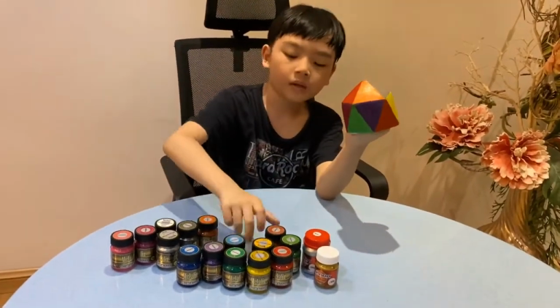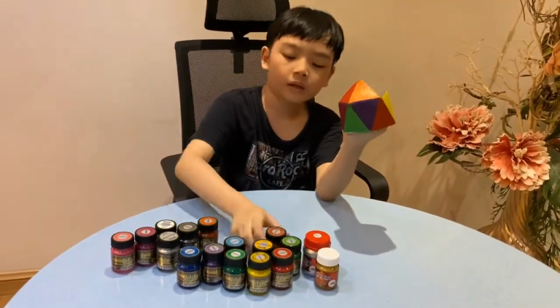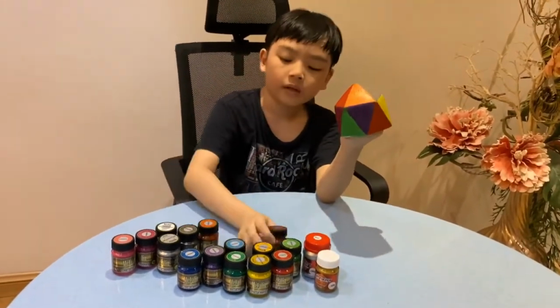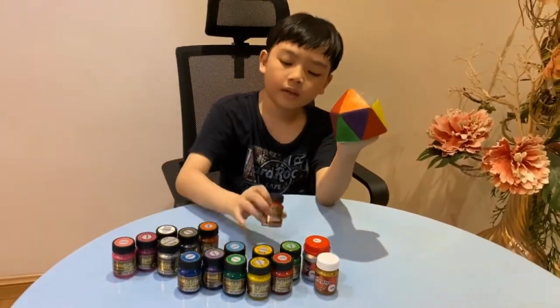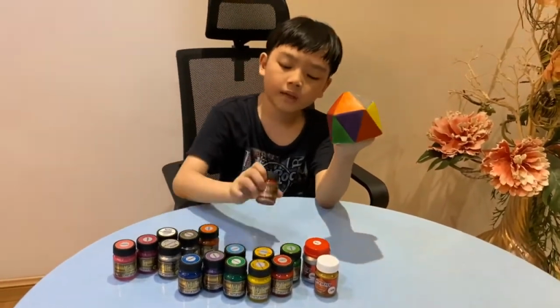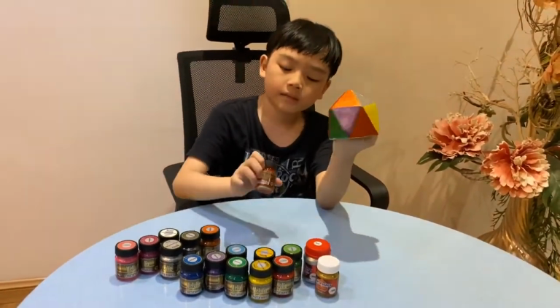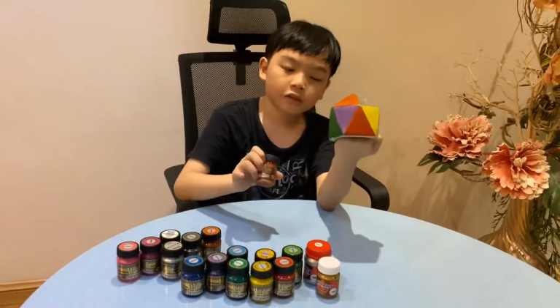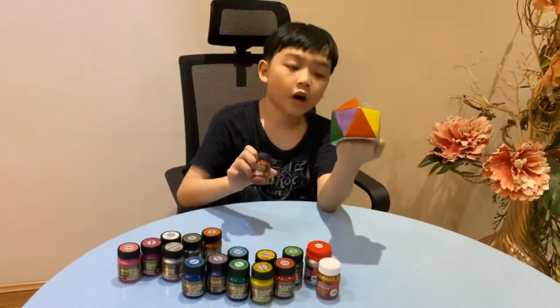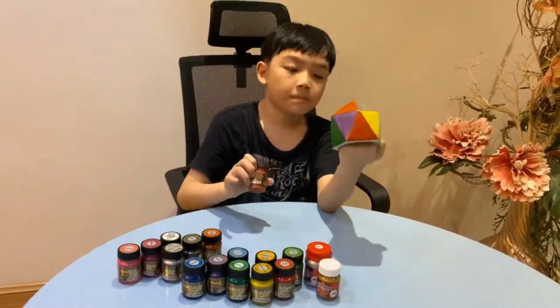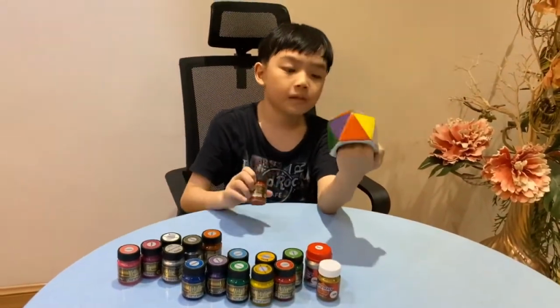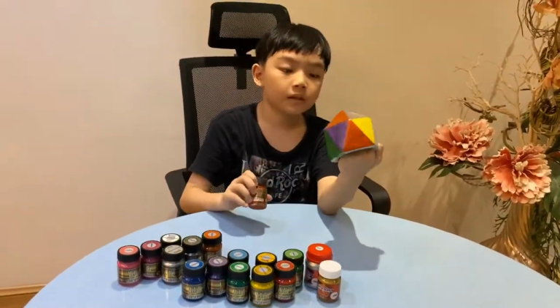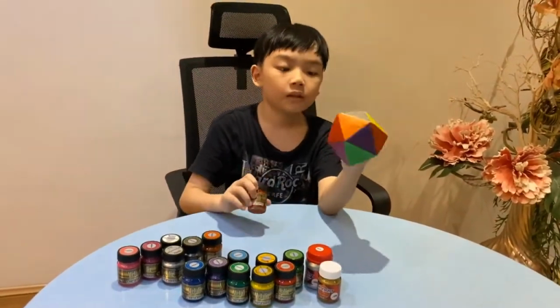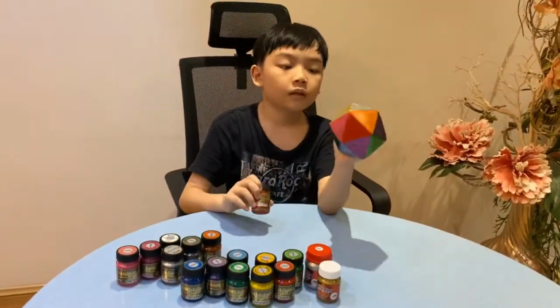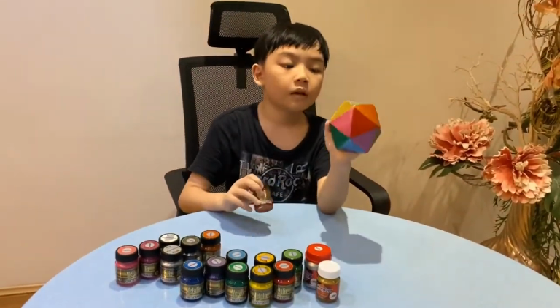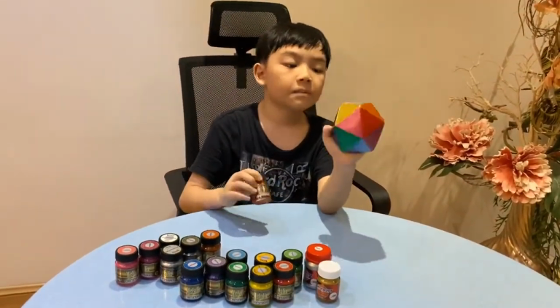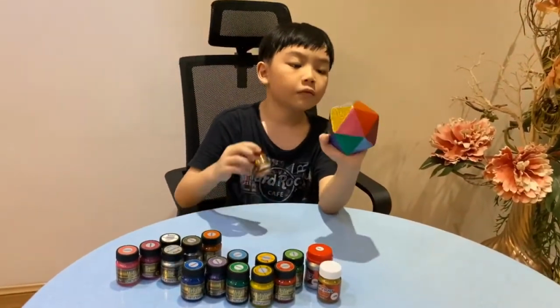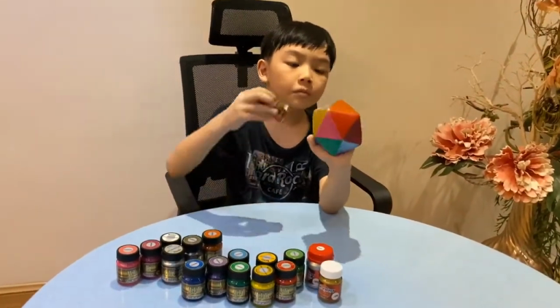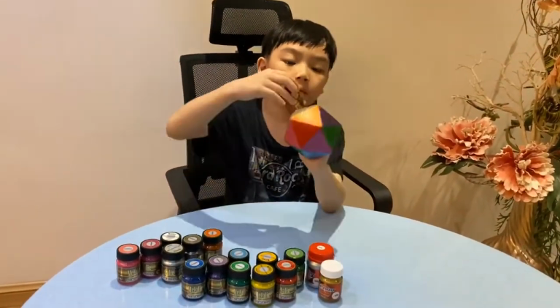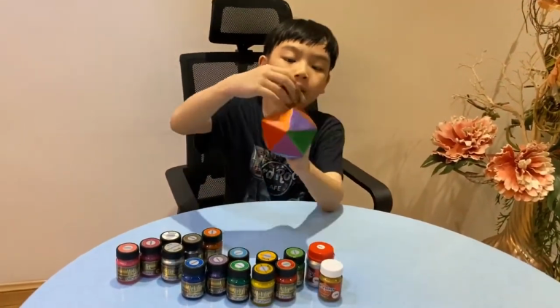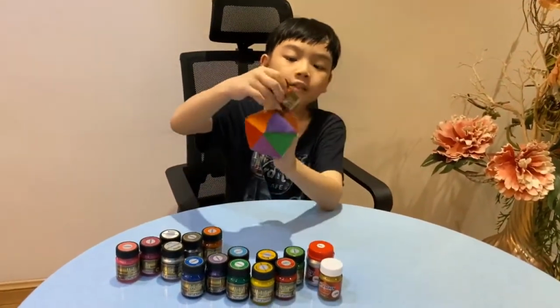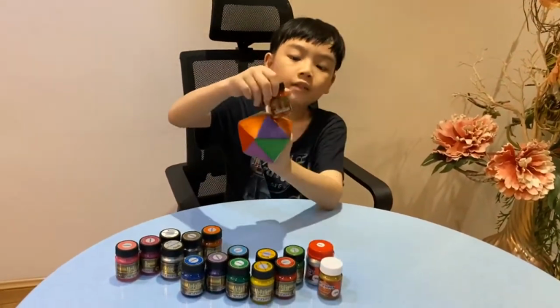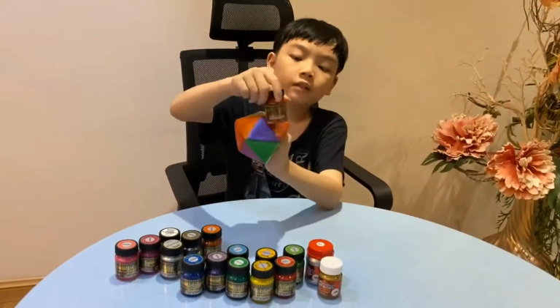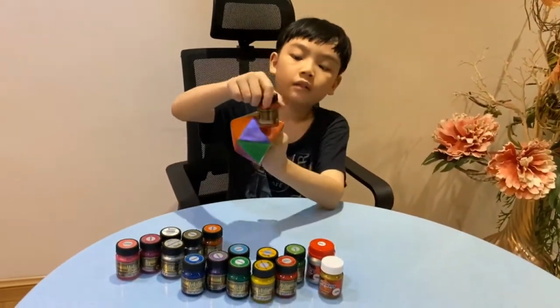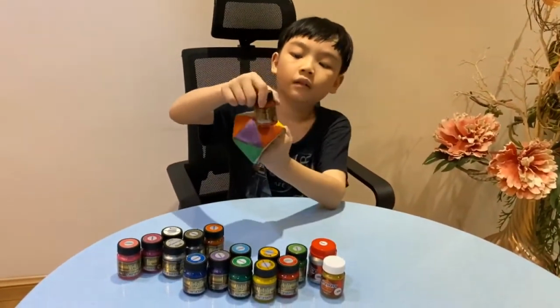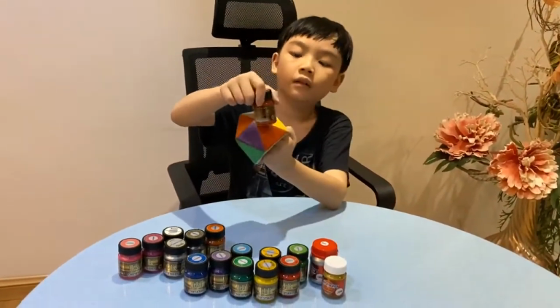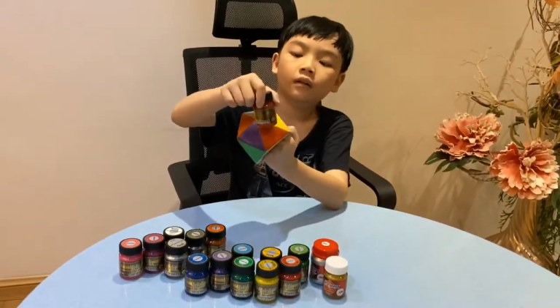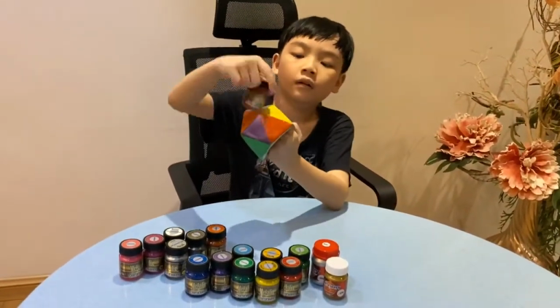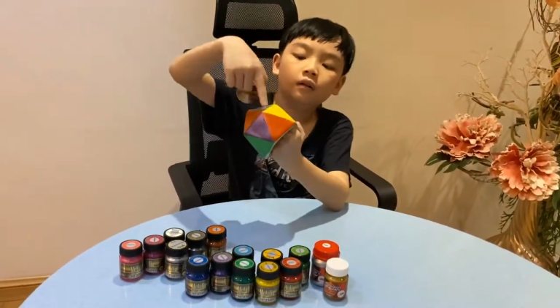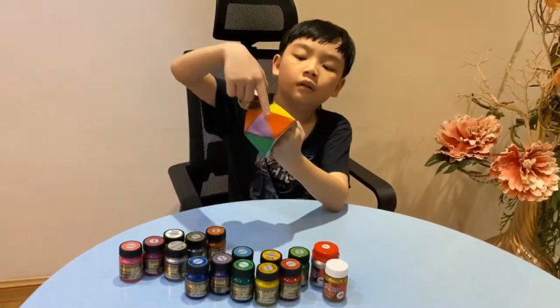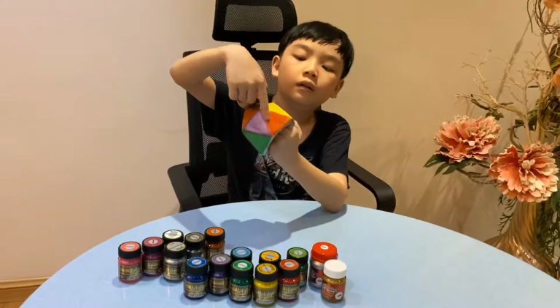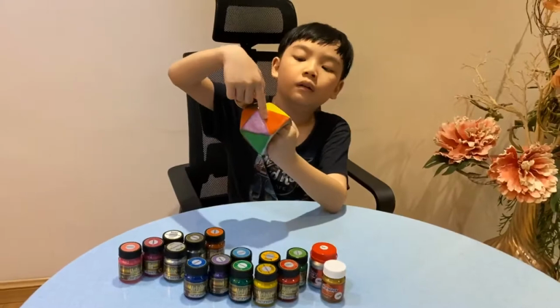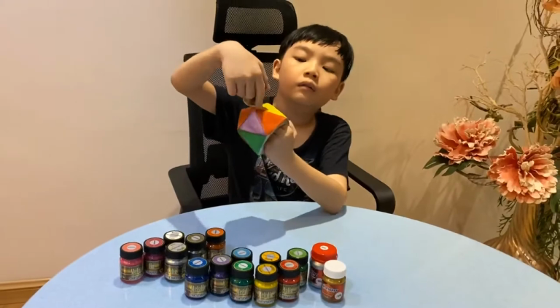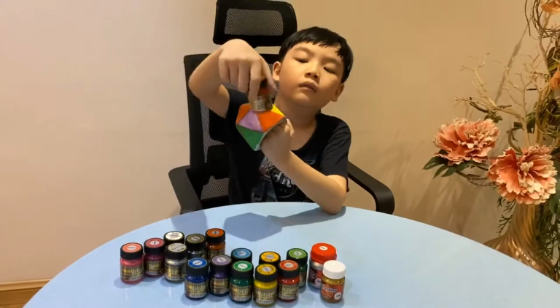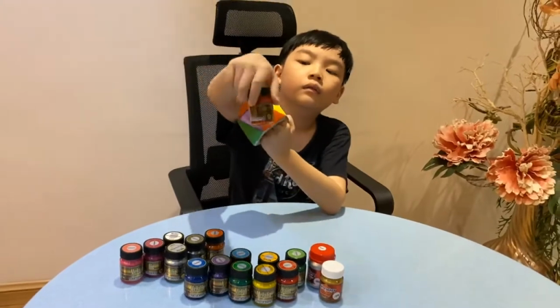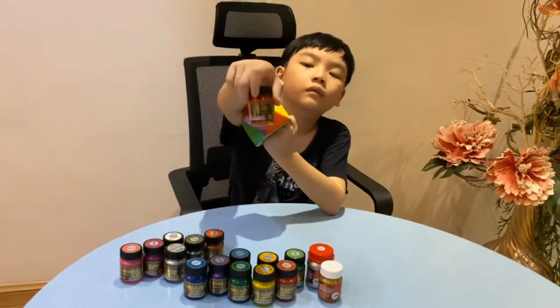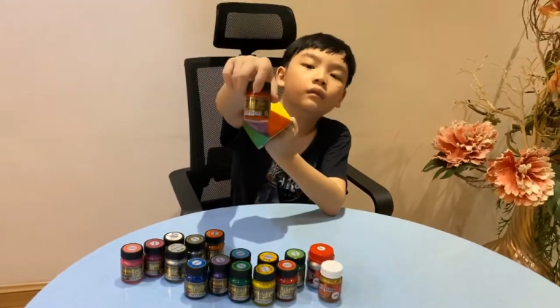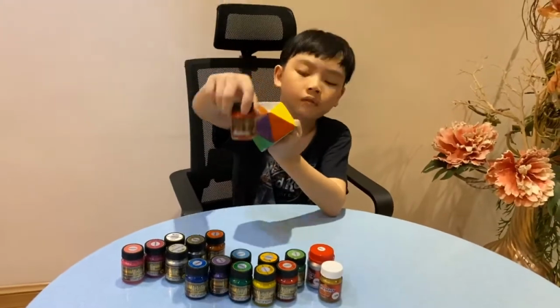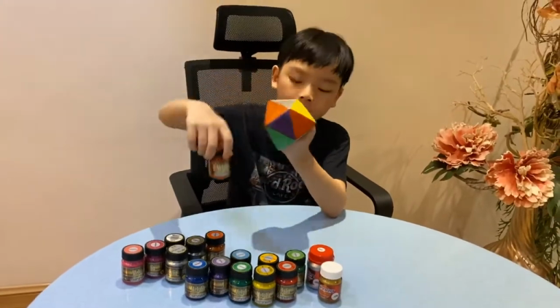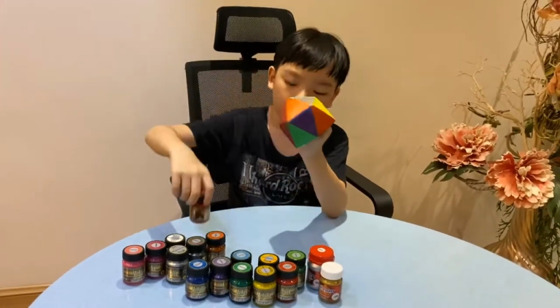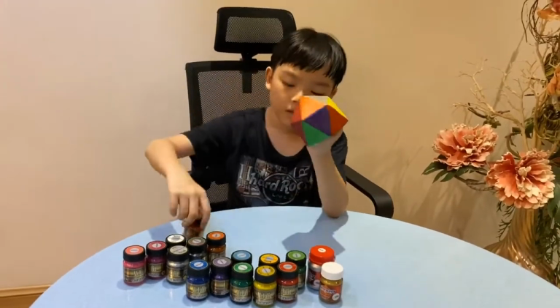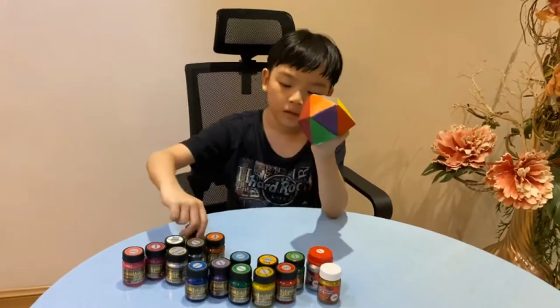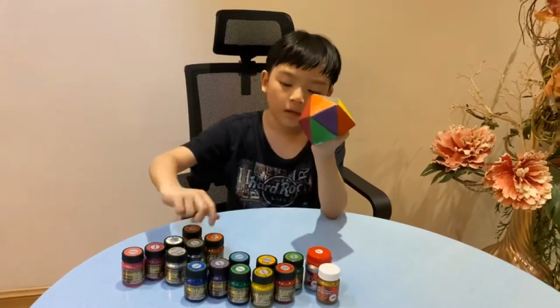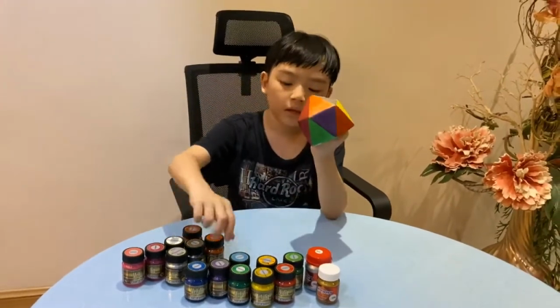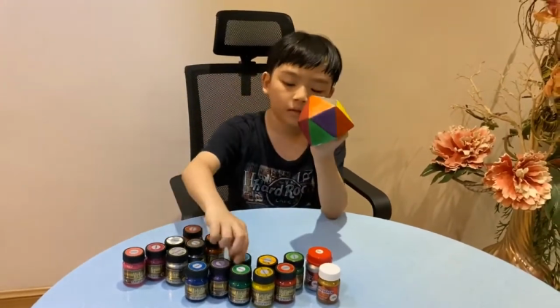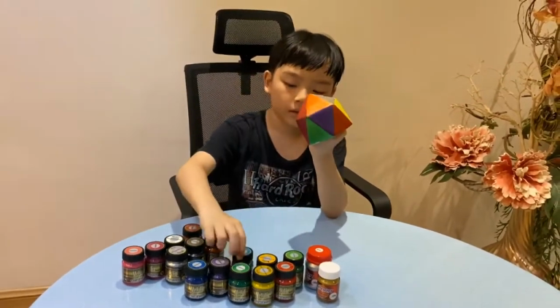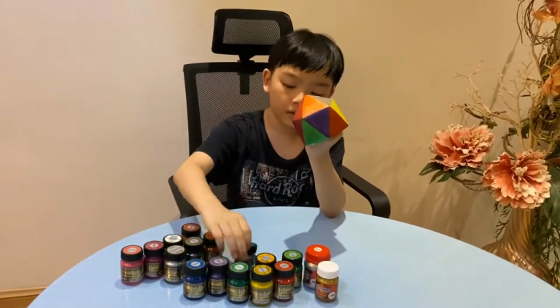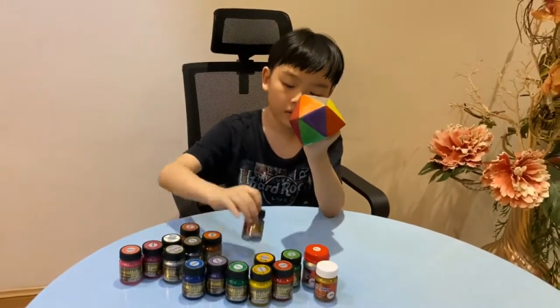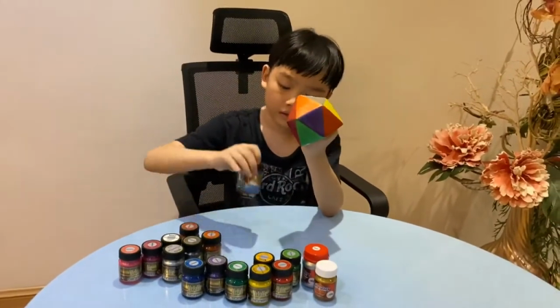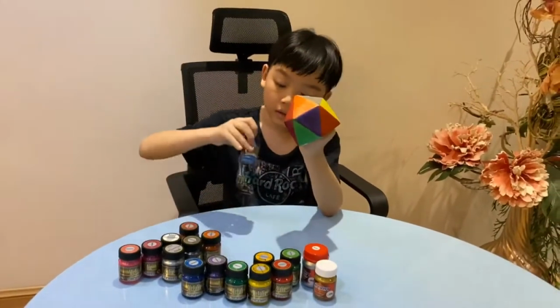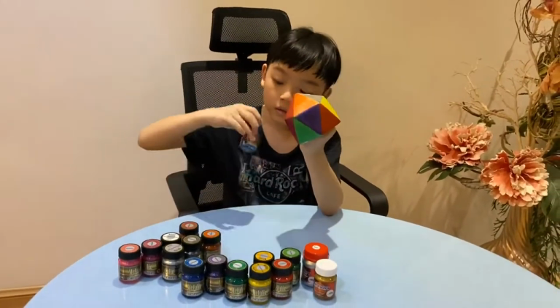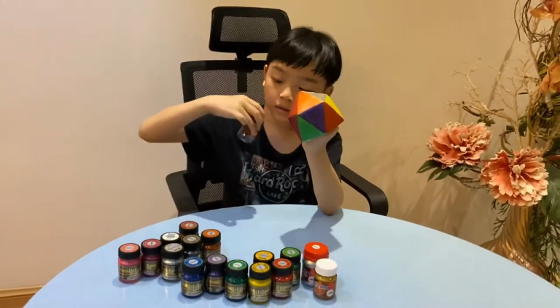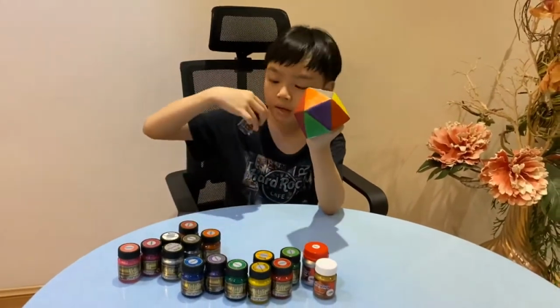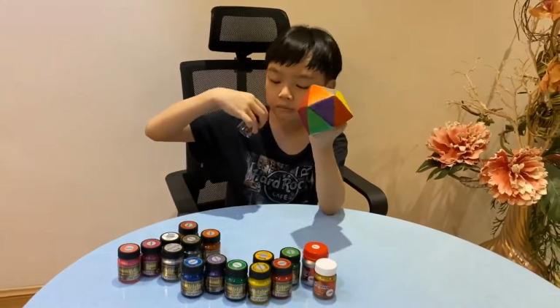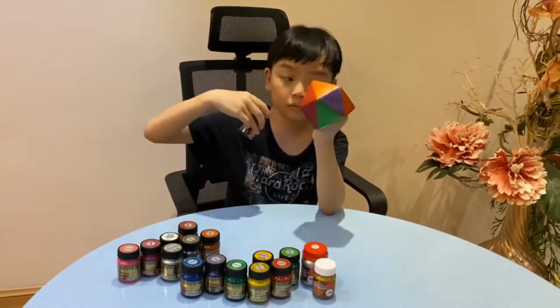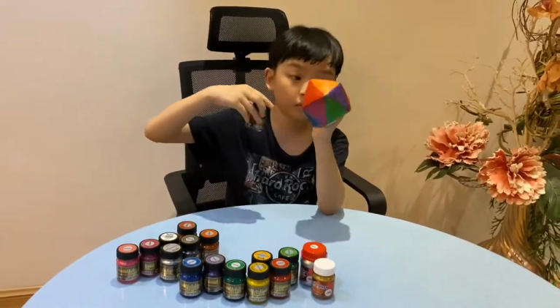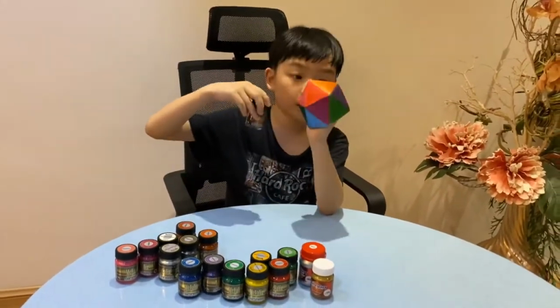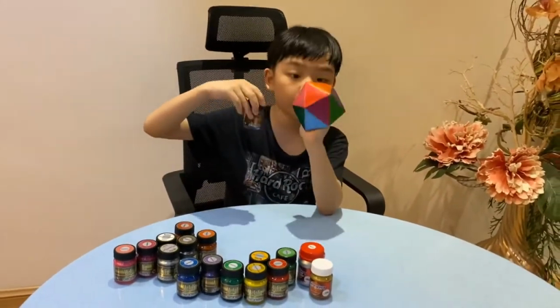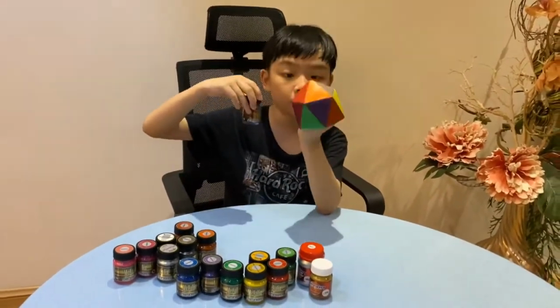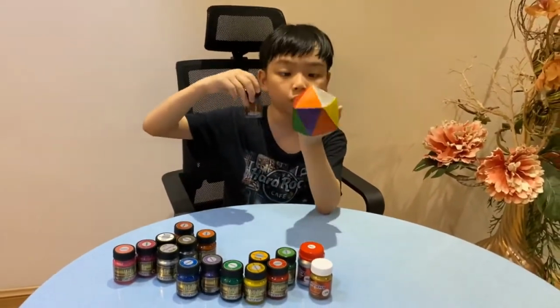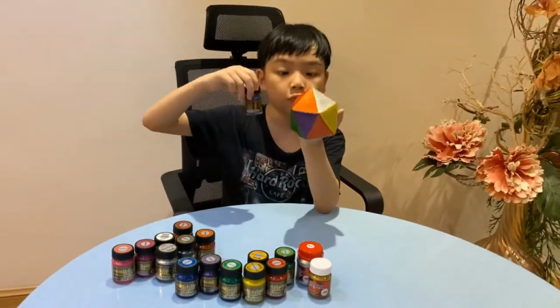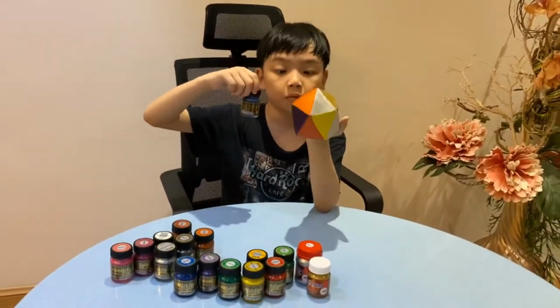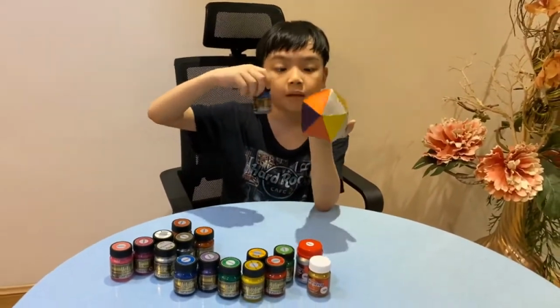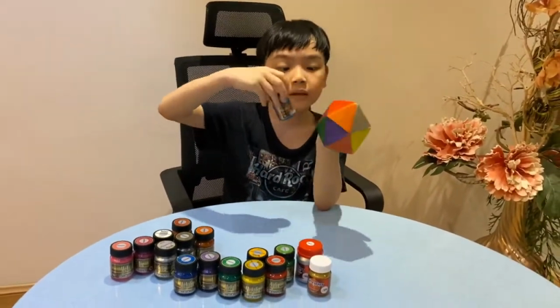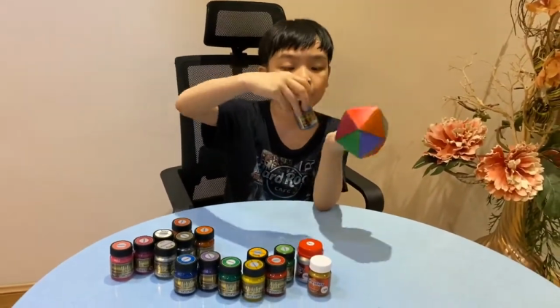Next is copper — copper will be right here. Next is light blue — light blue will be right here.